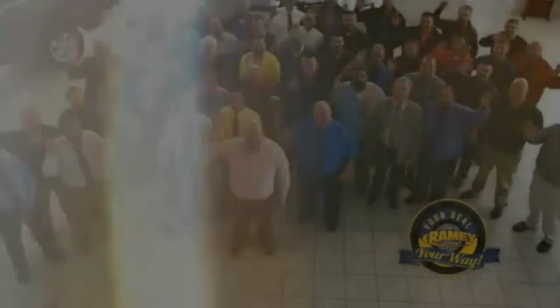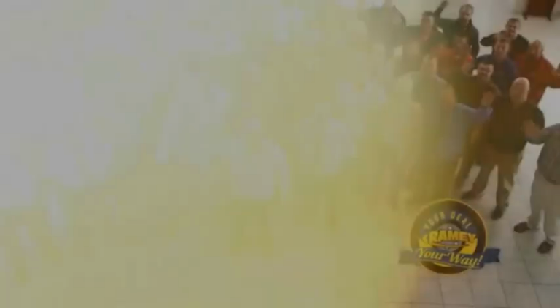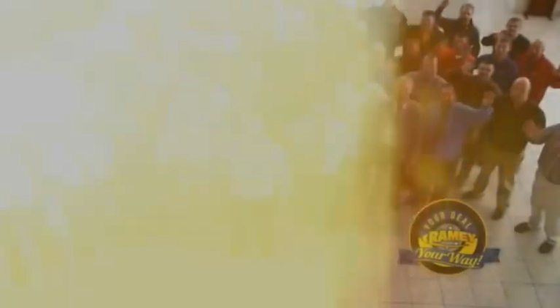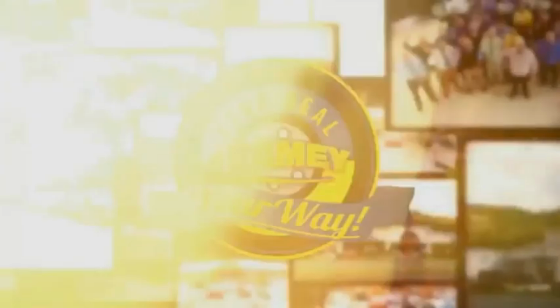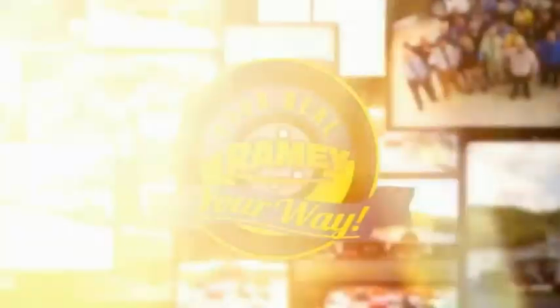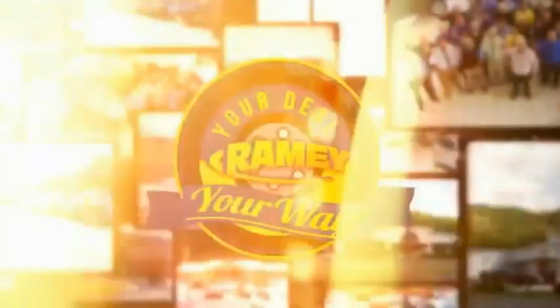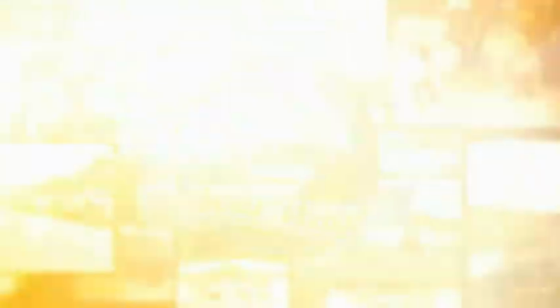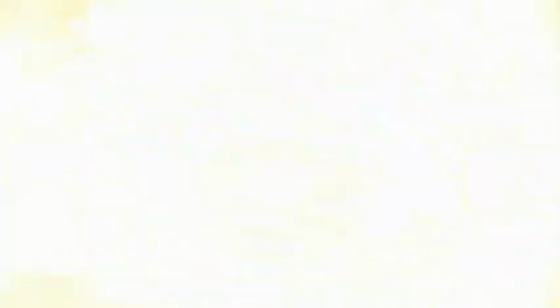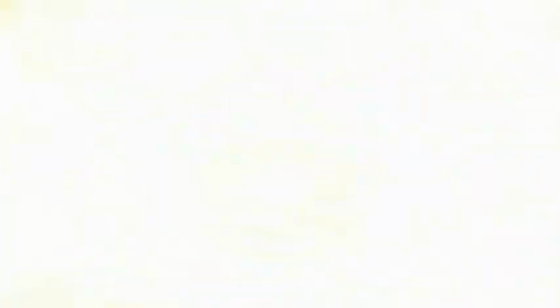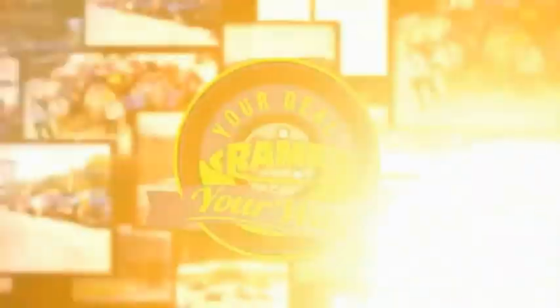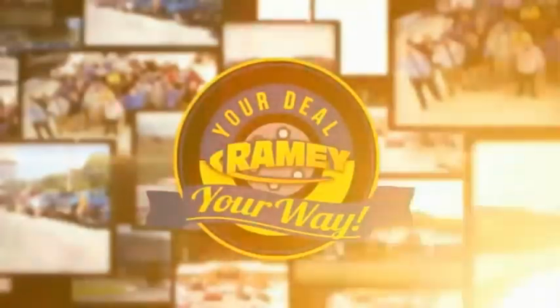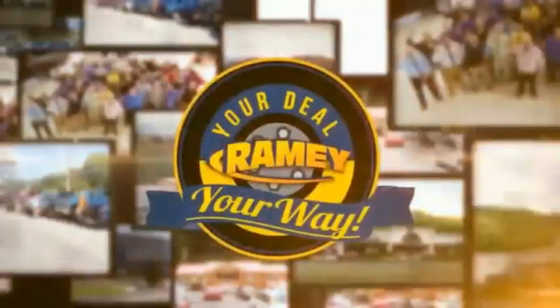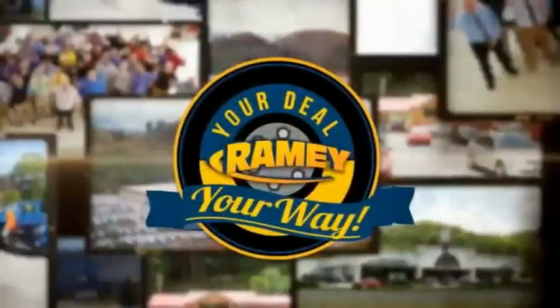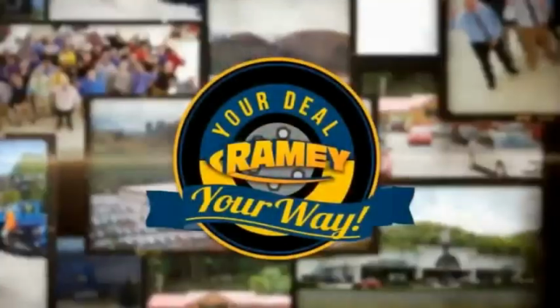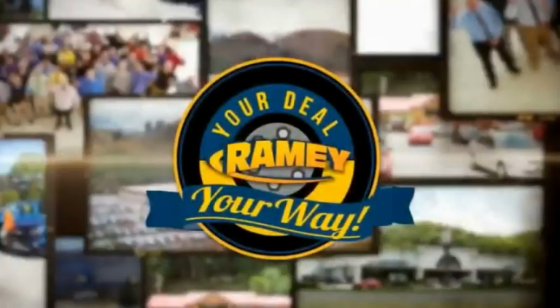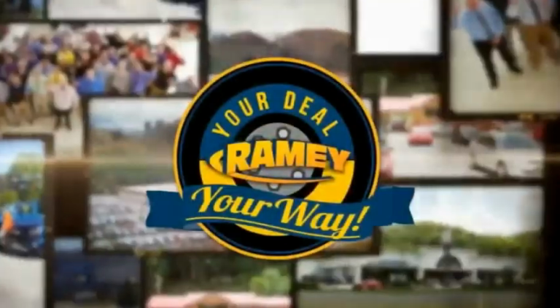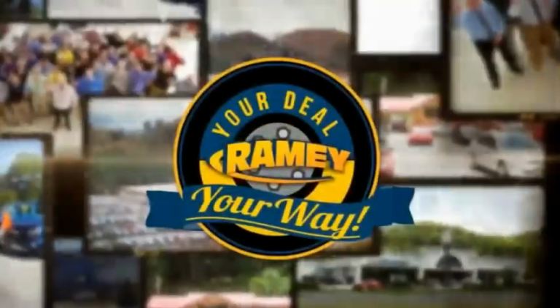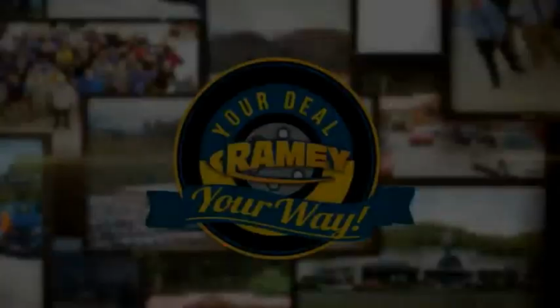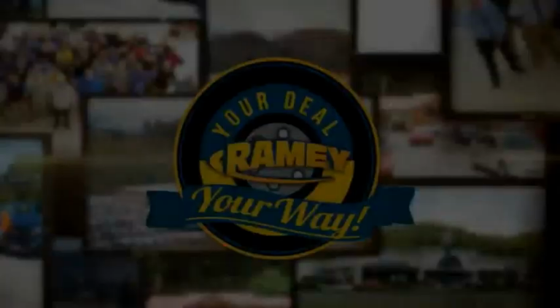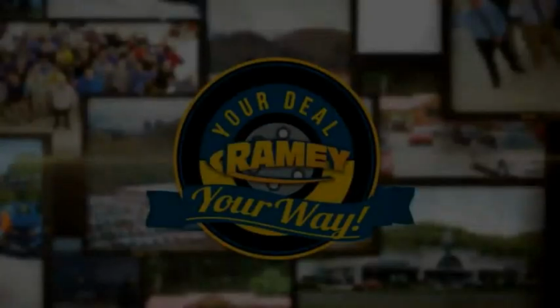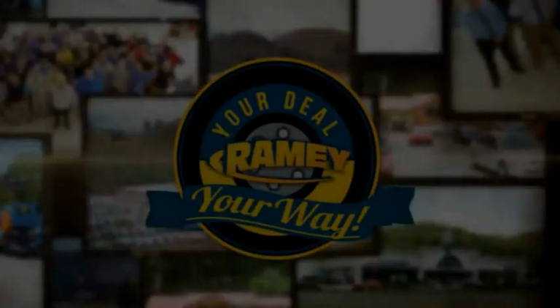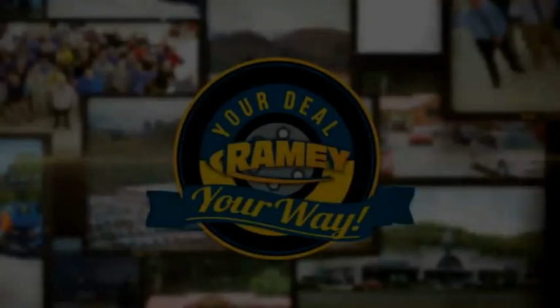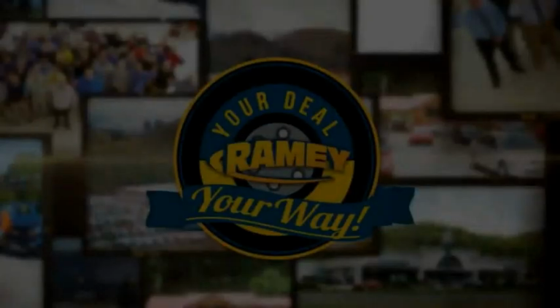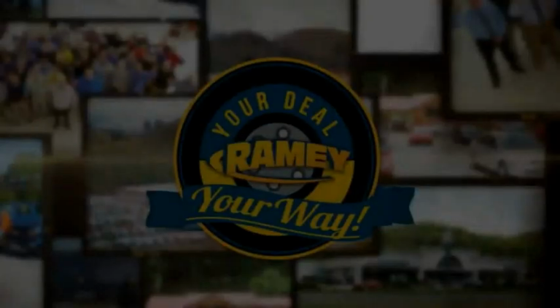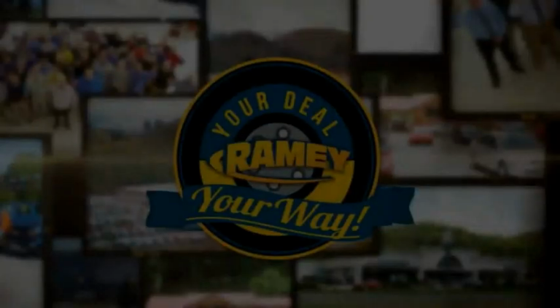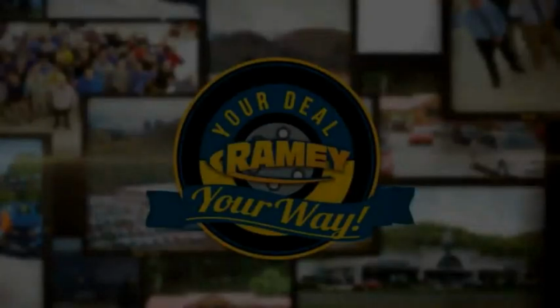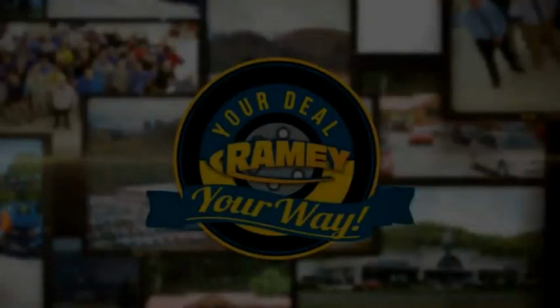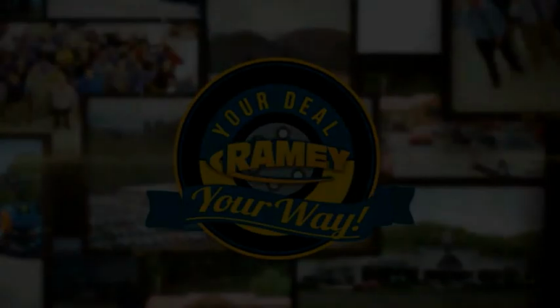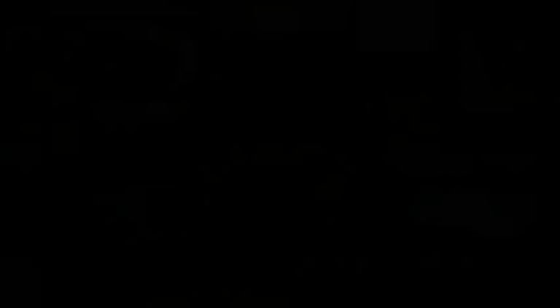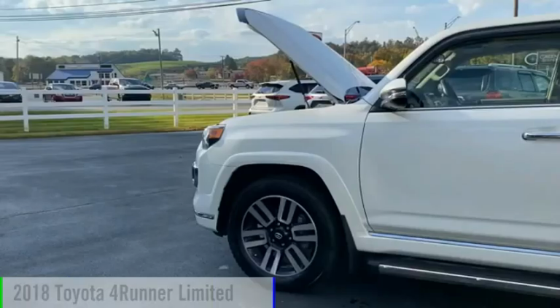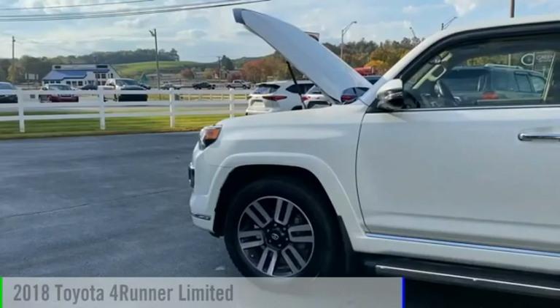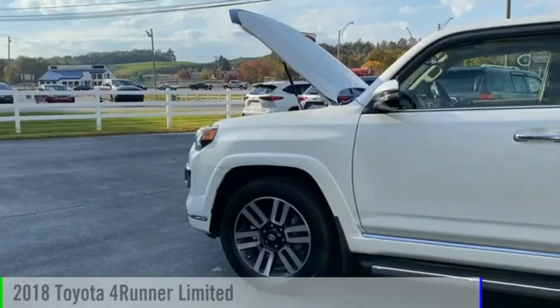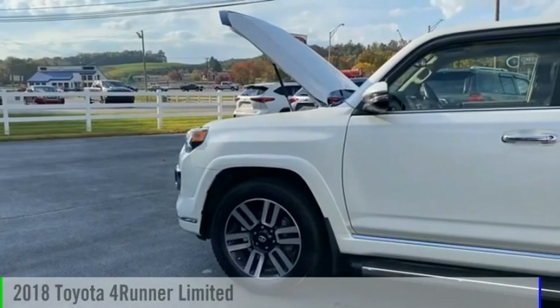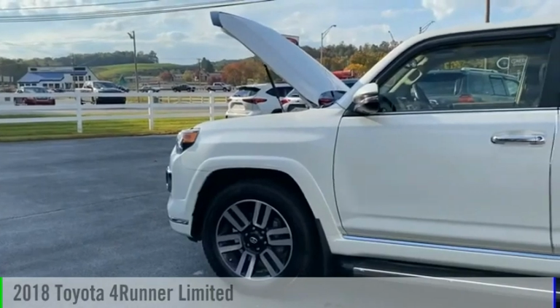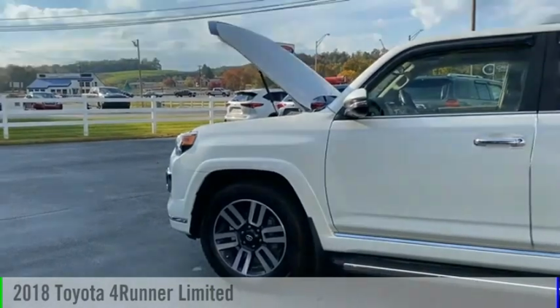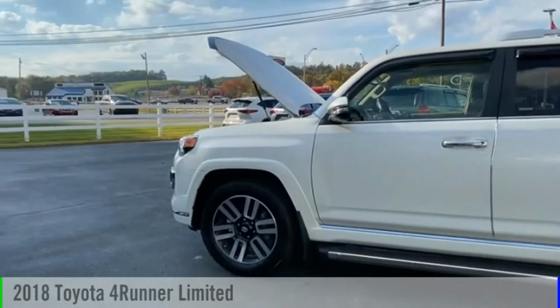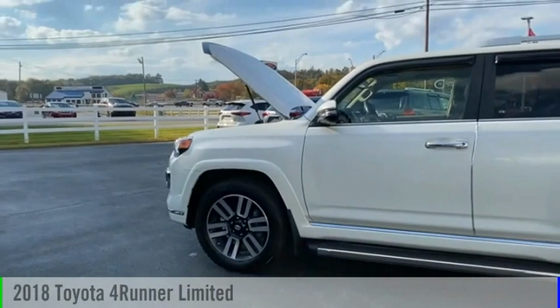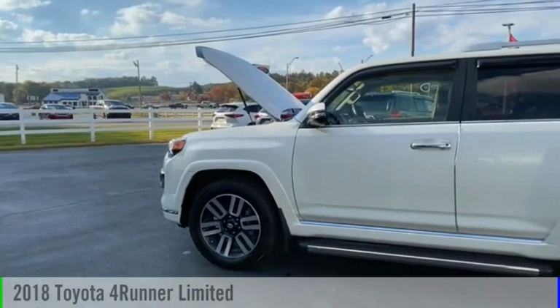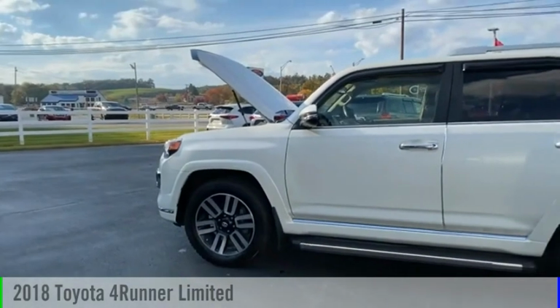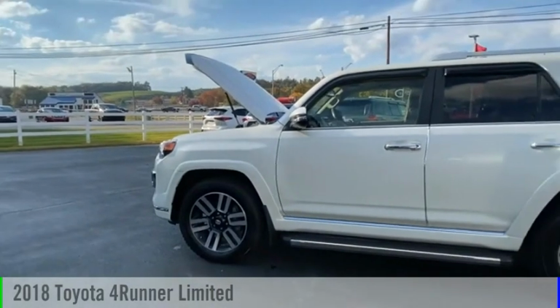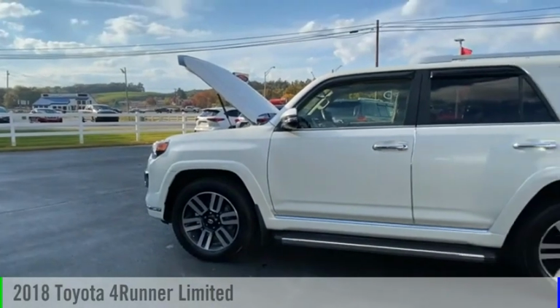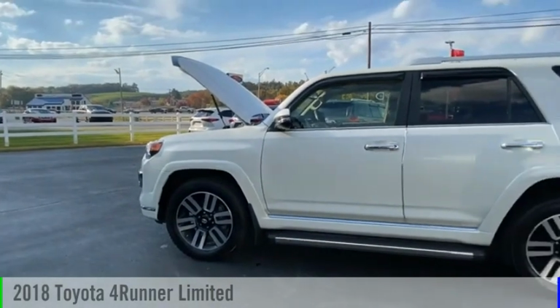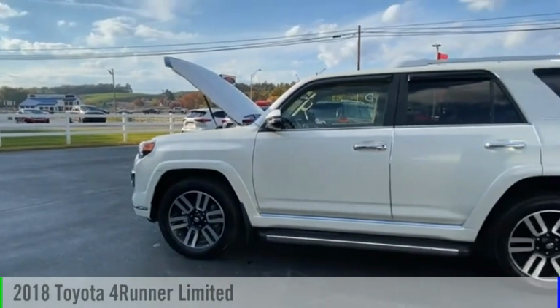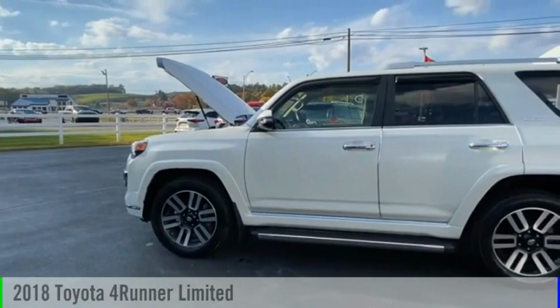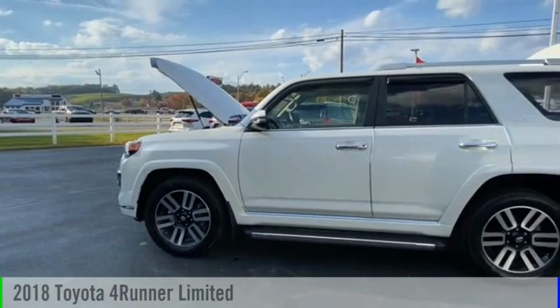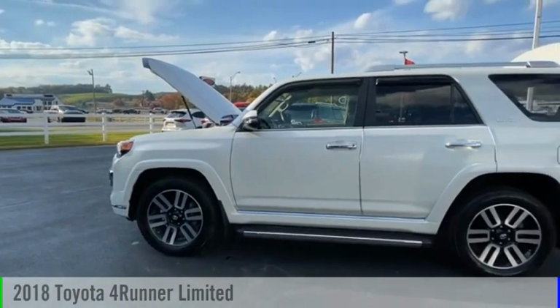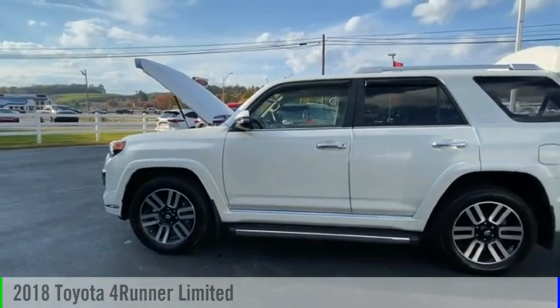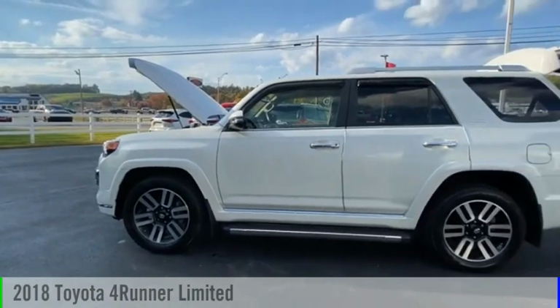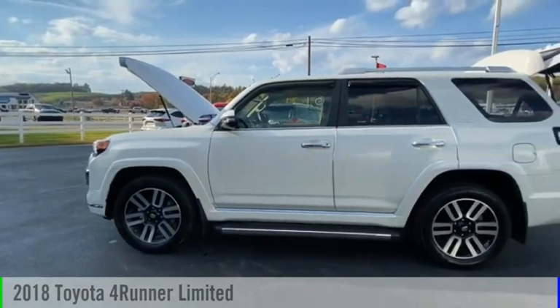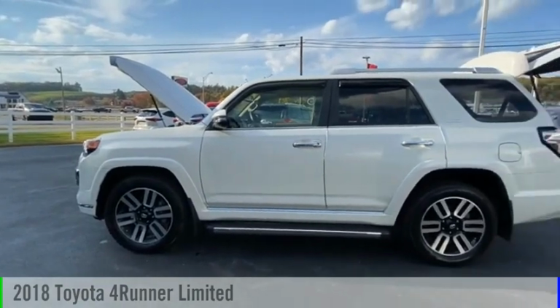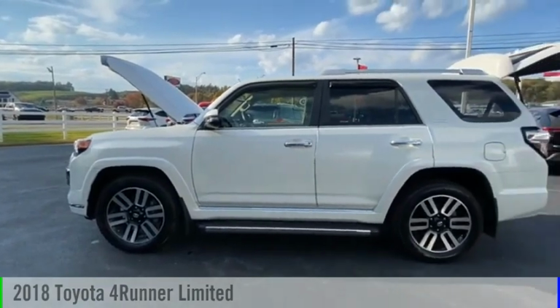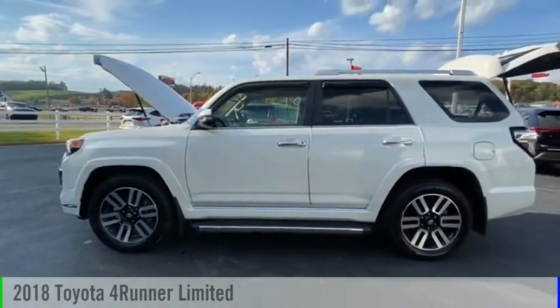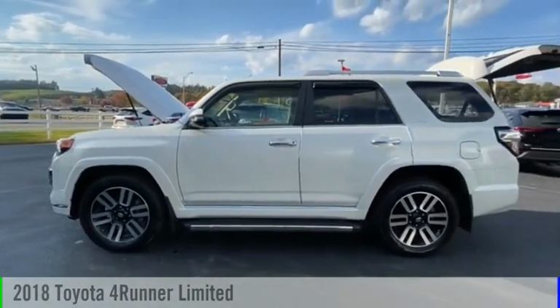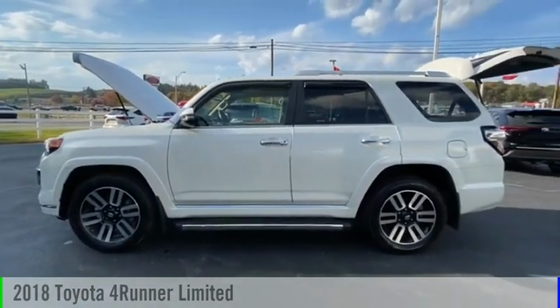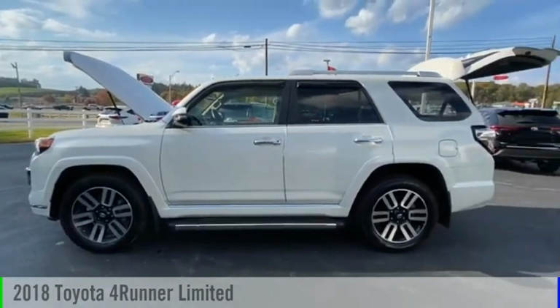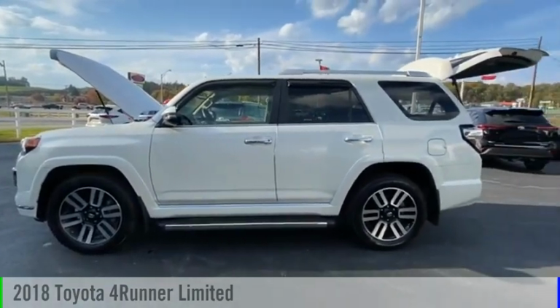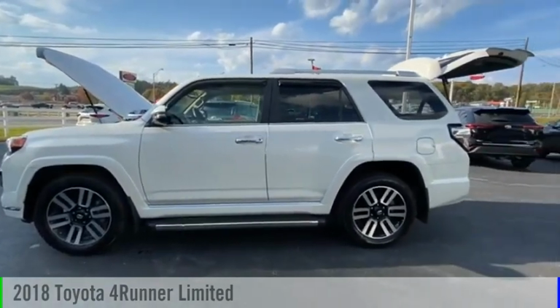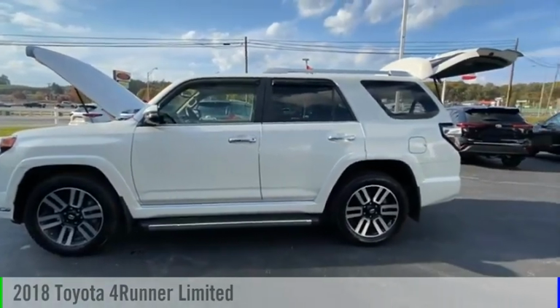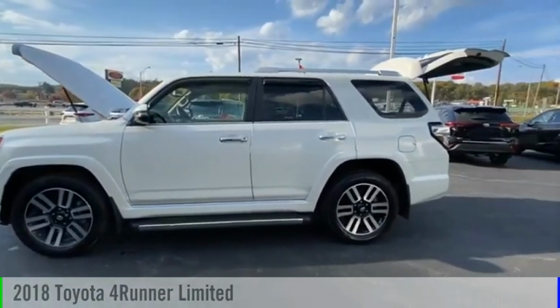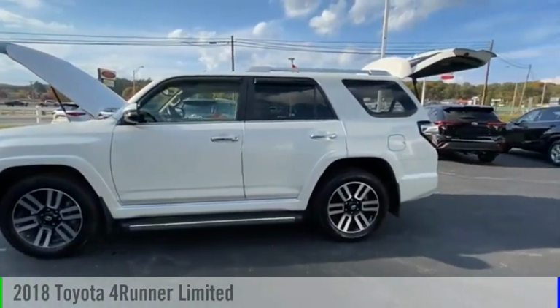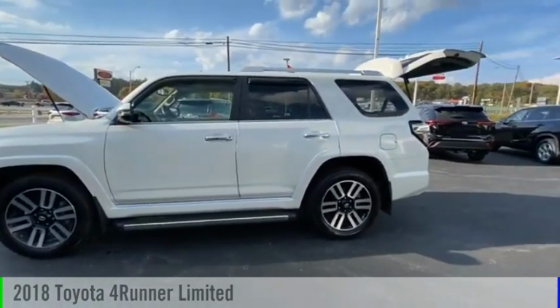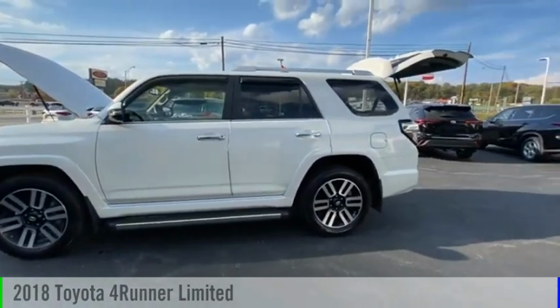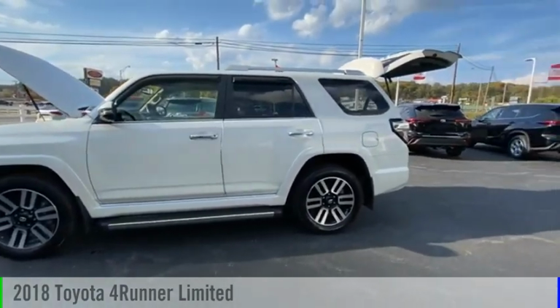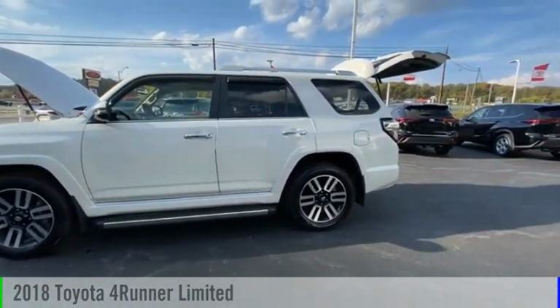Amy, it's your deal, your way. We are pleased to show you the 2018 4Runner.